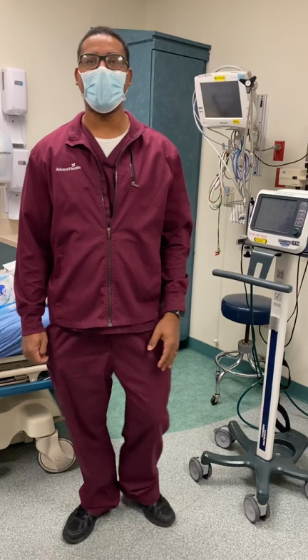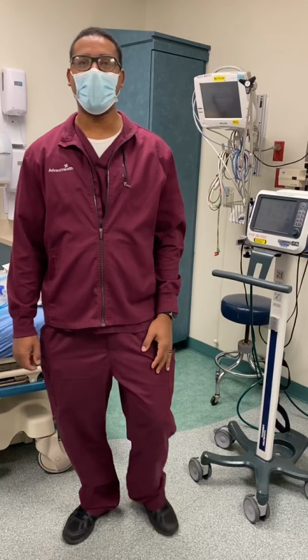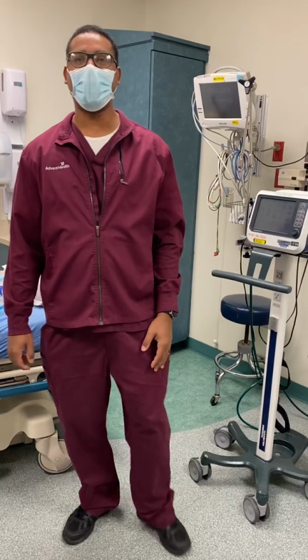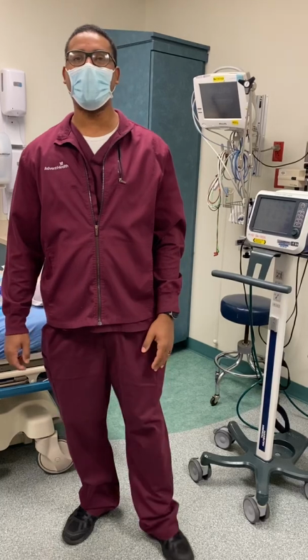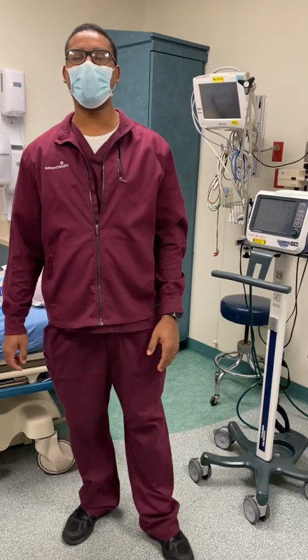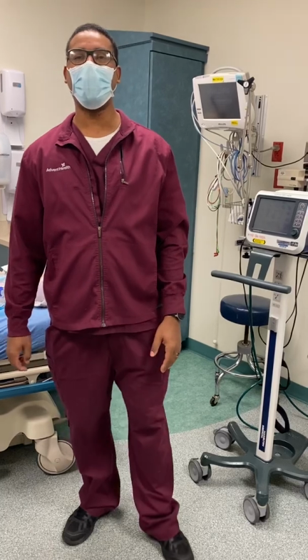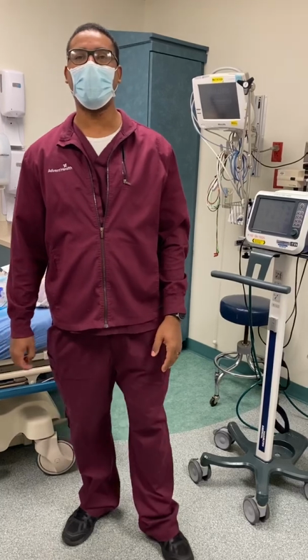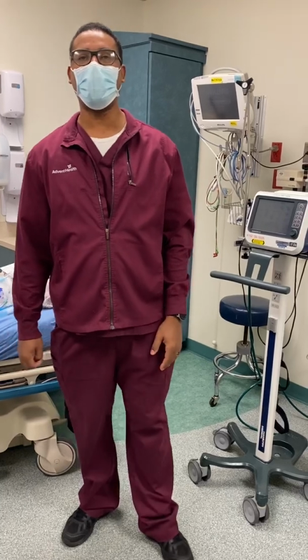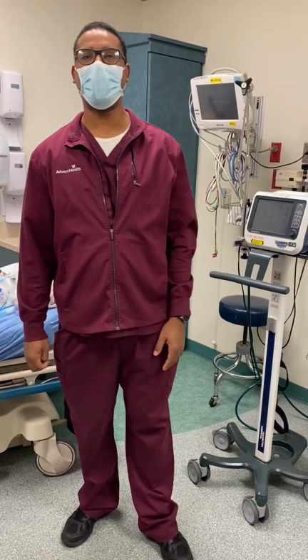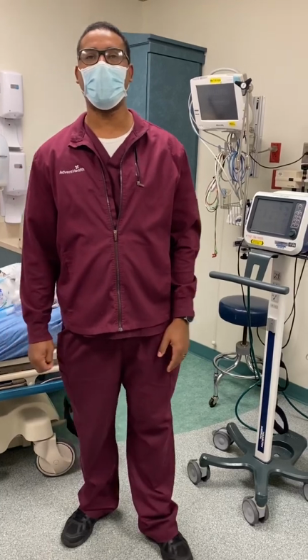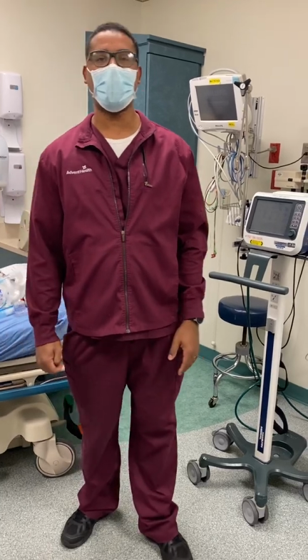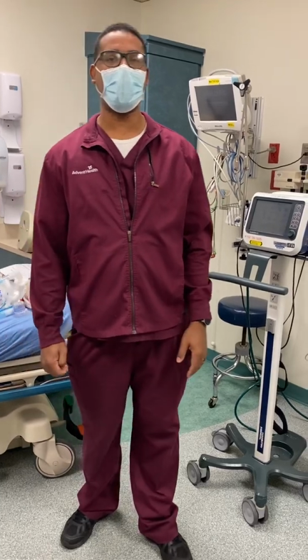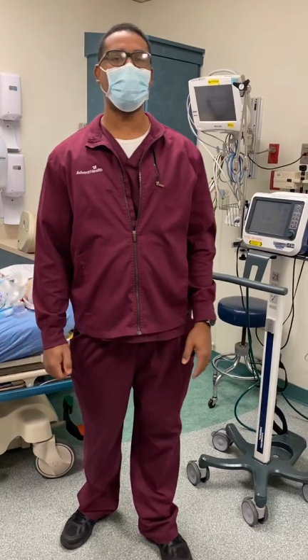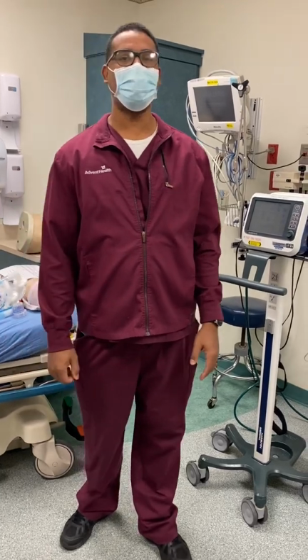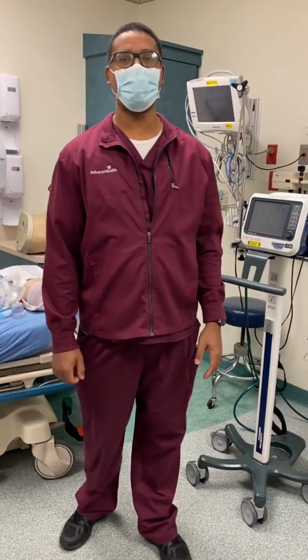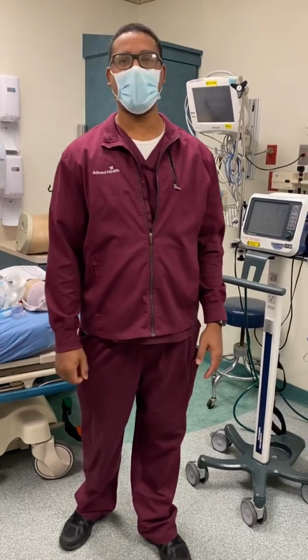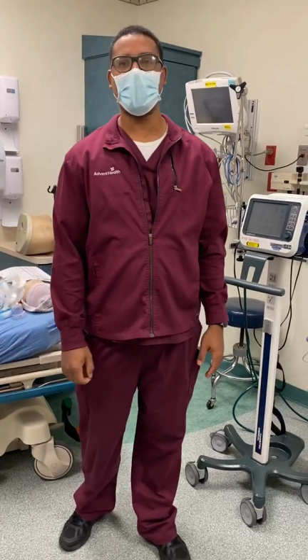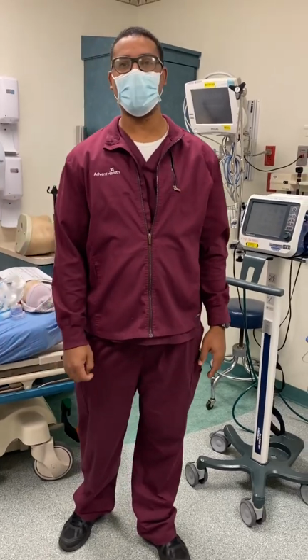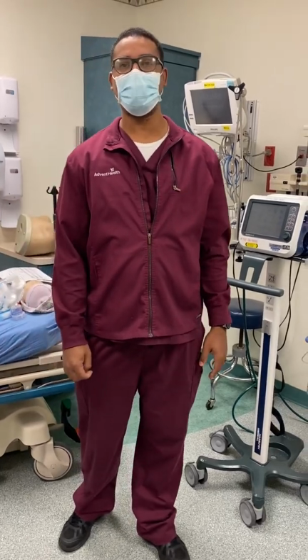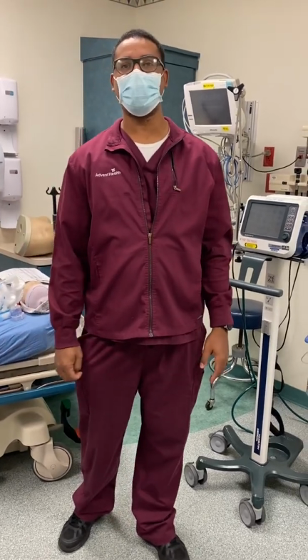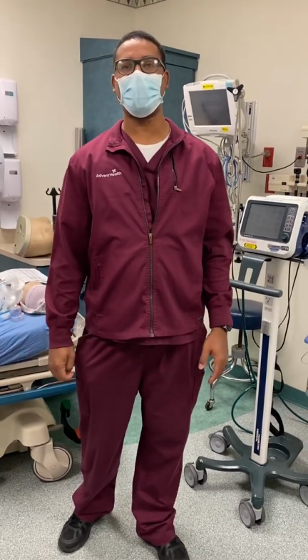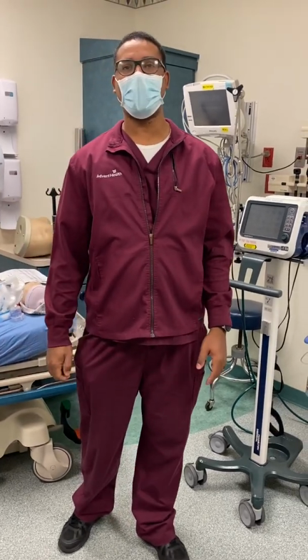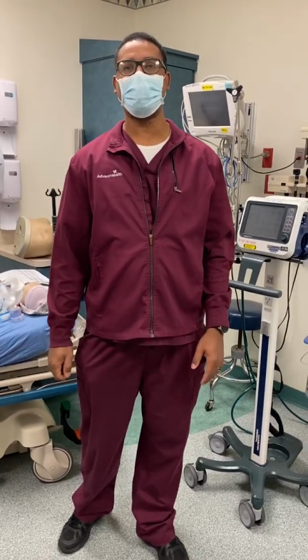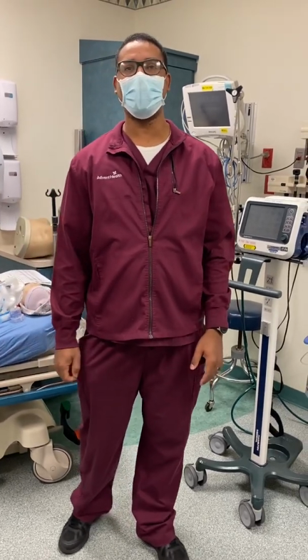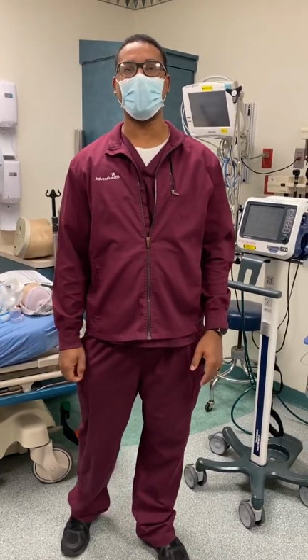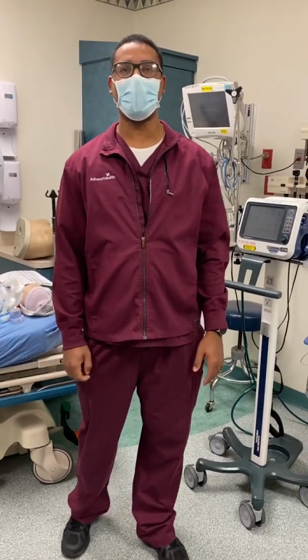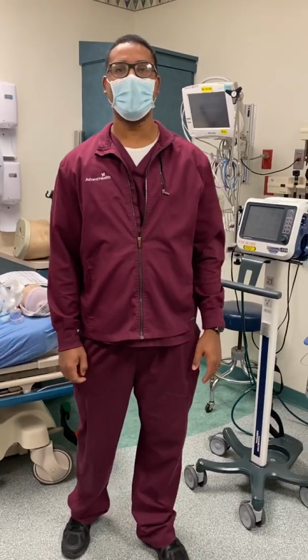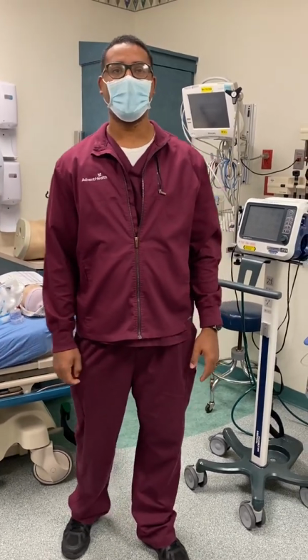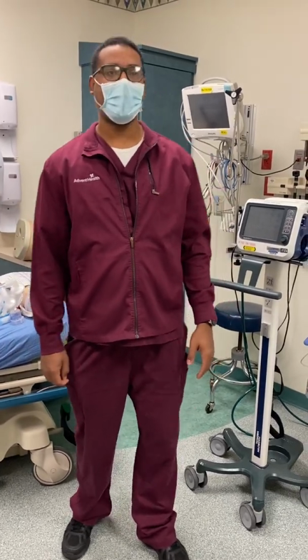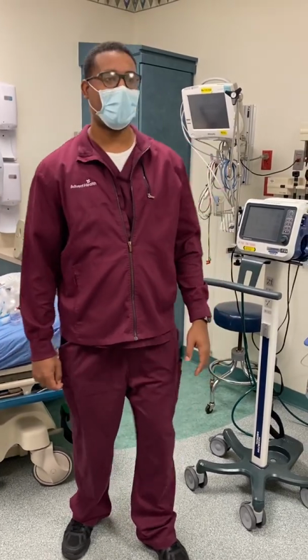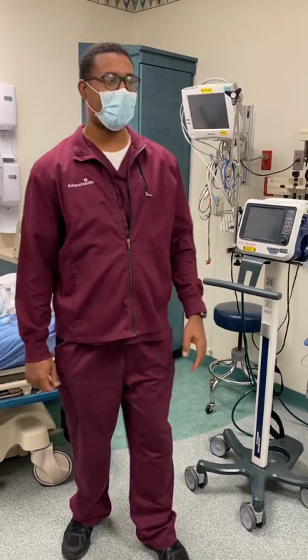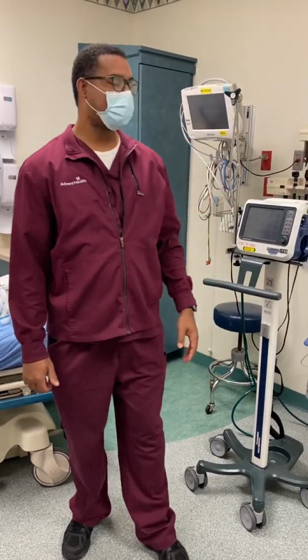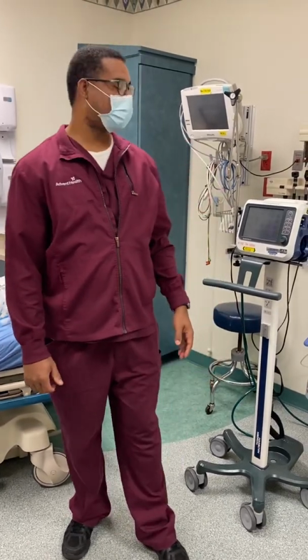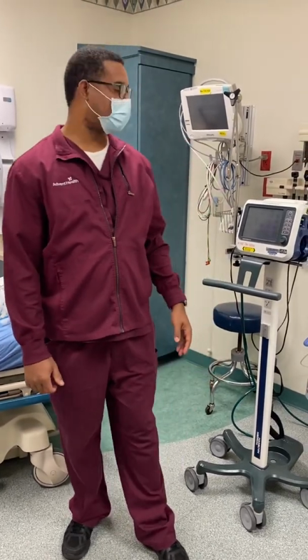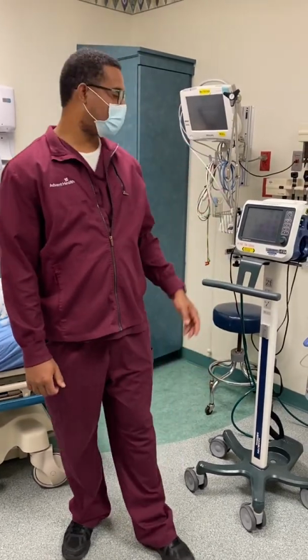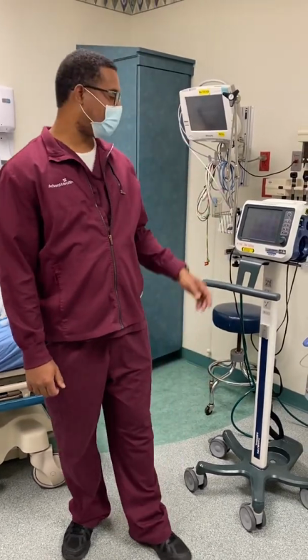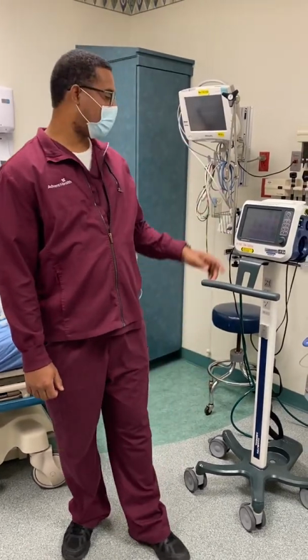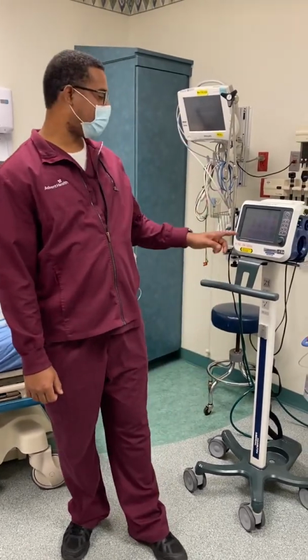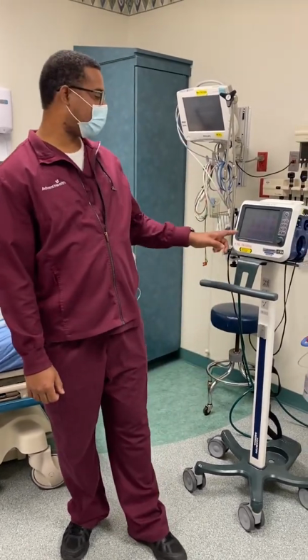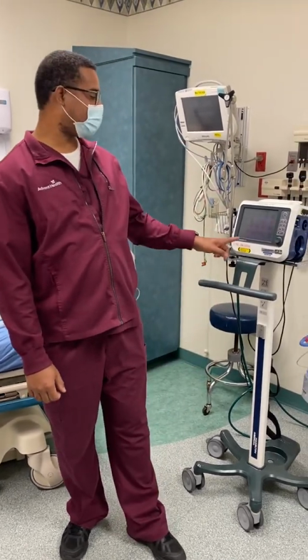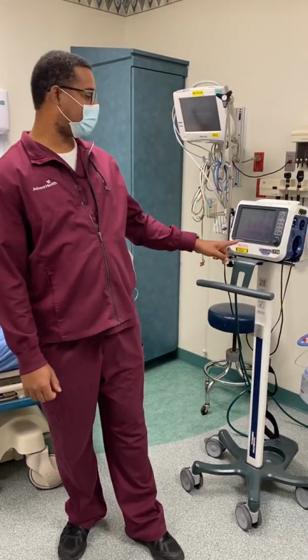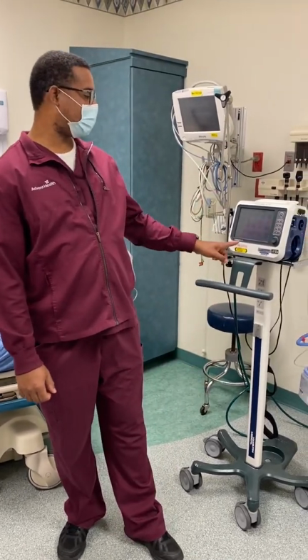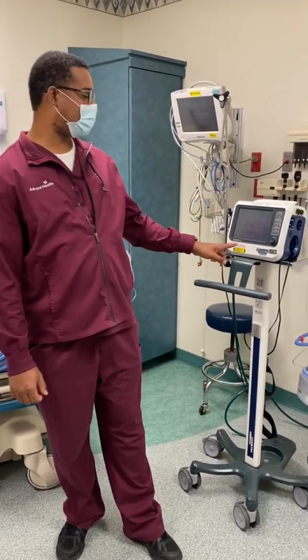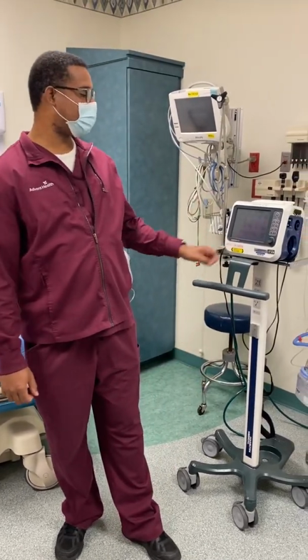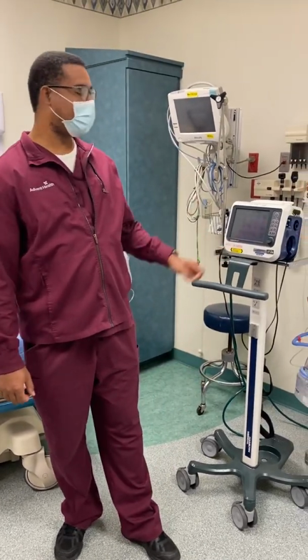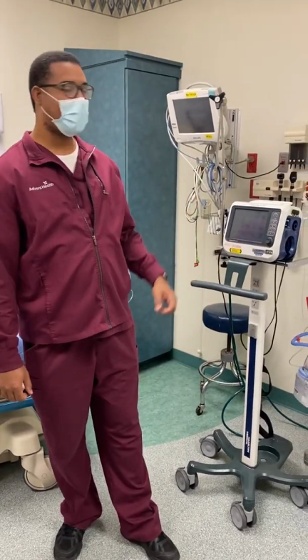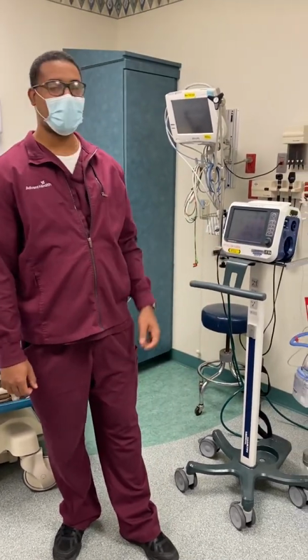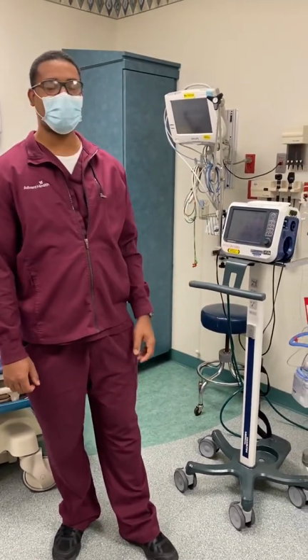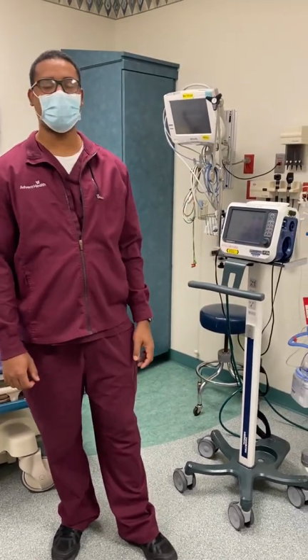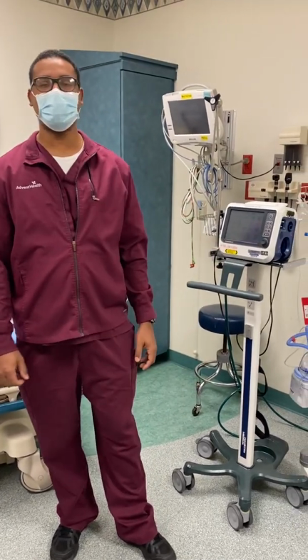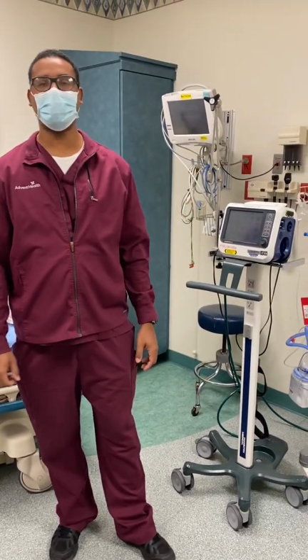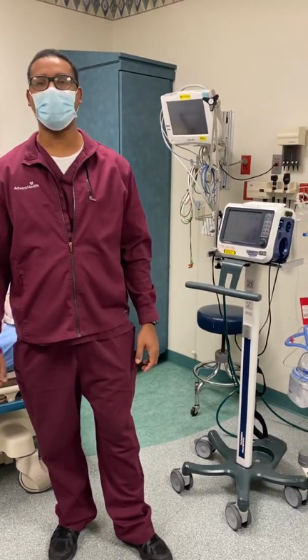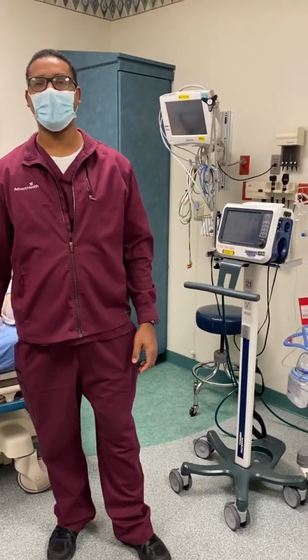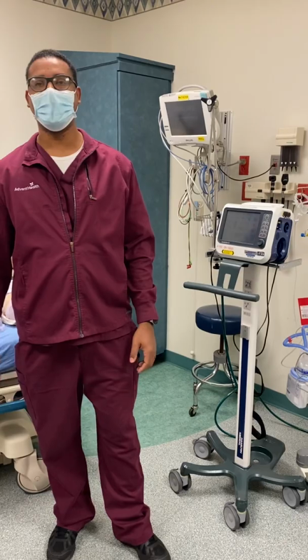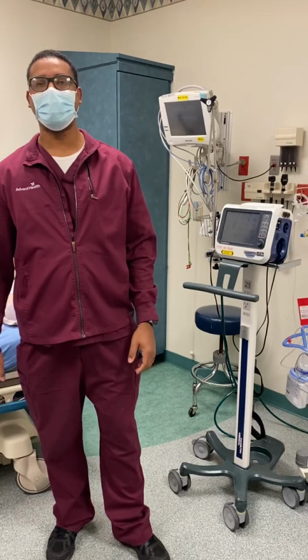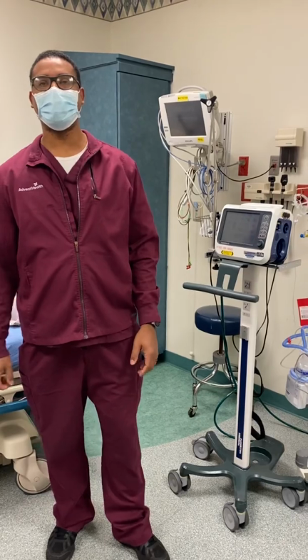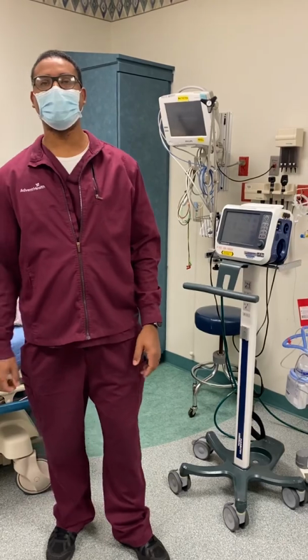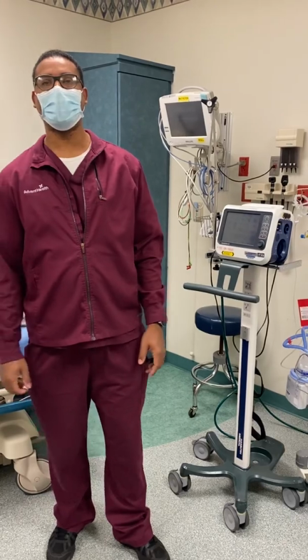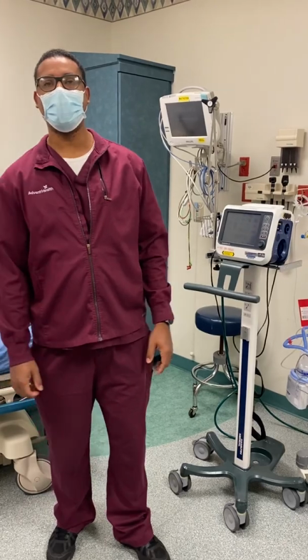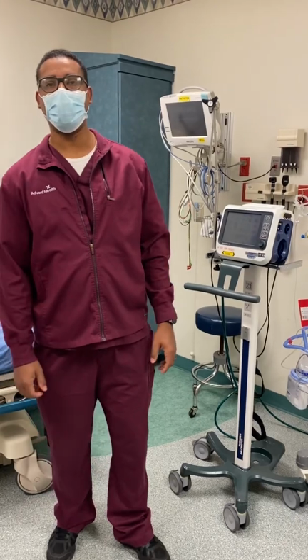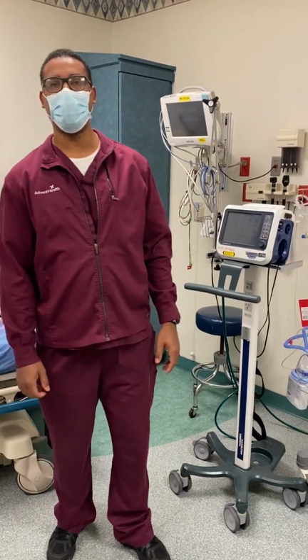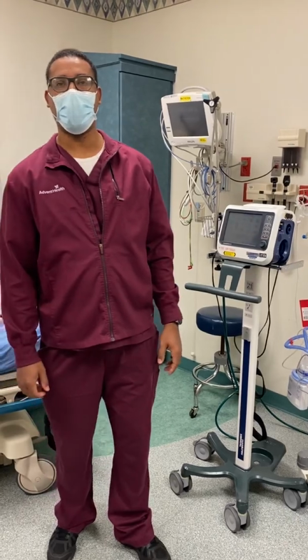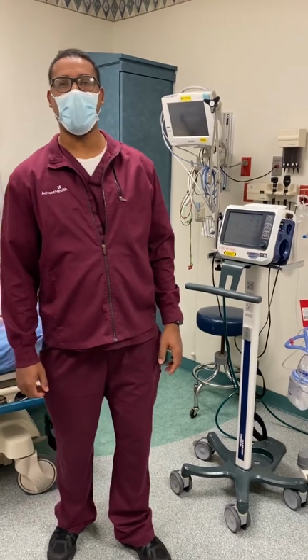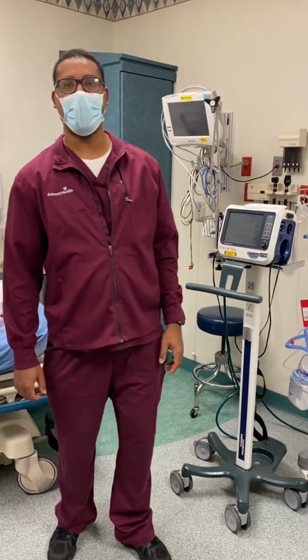Hello everyone and welcome. My name is Rafik. I'll be showing you how to set up the Hamilton C1.